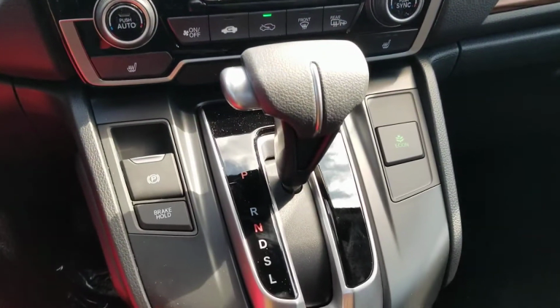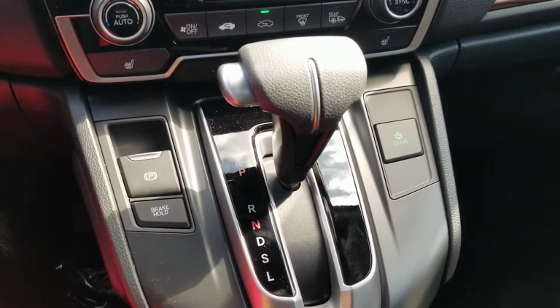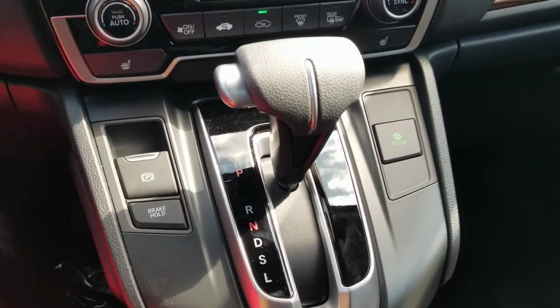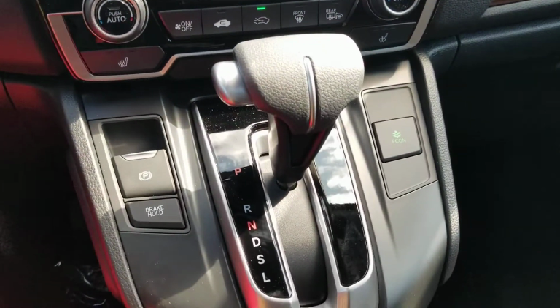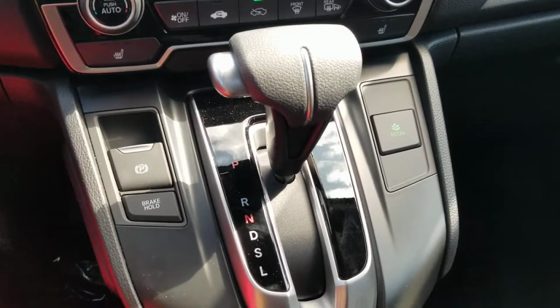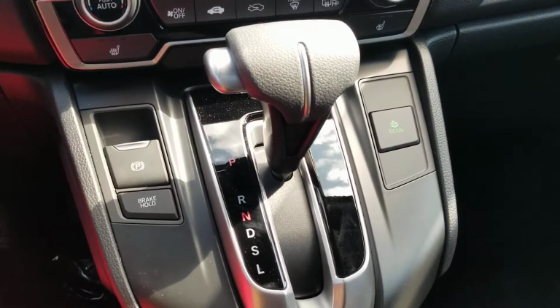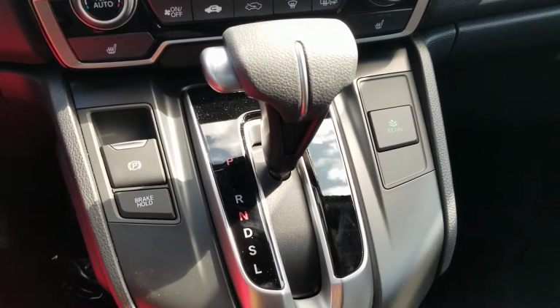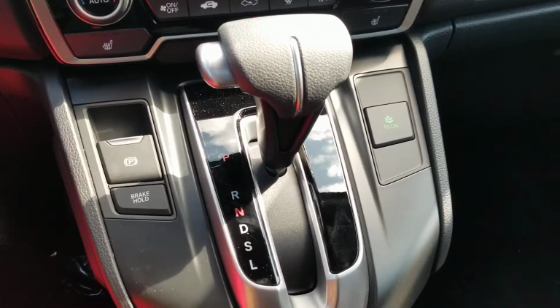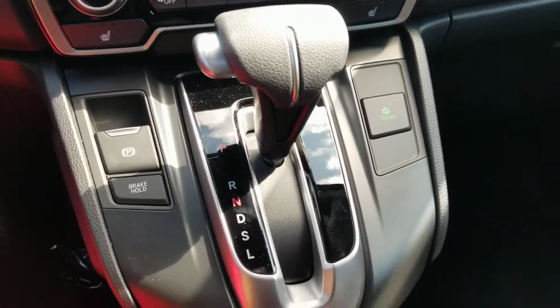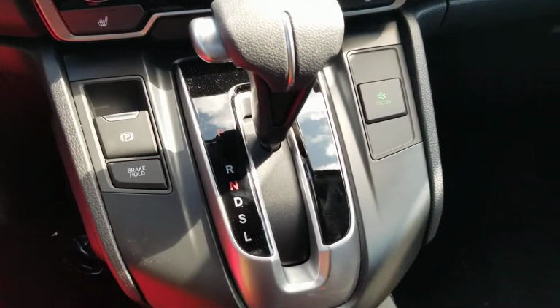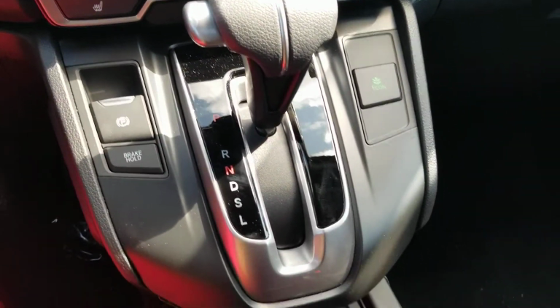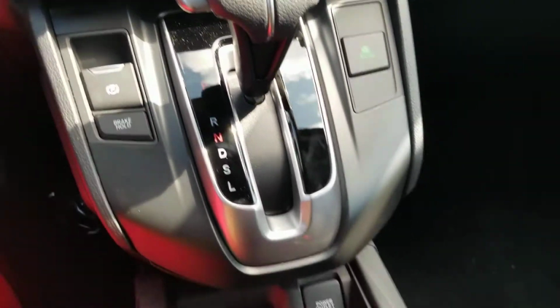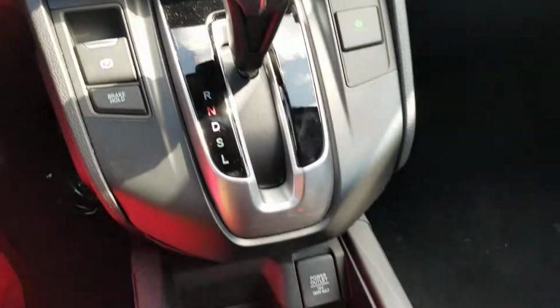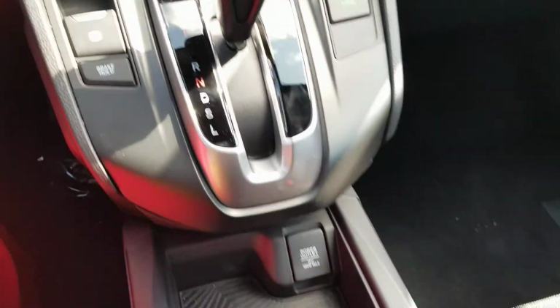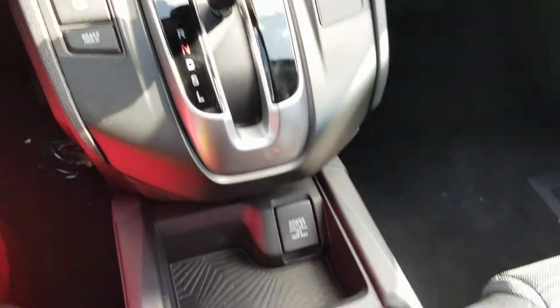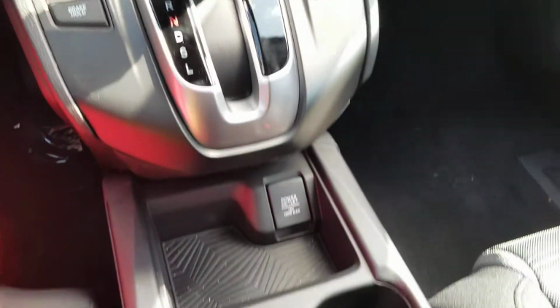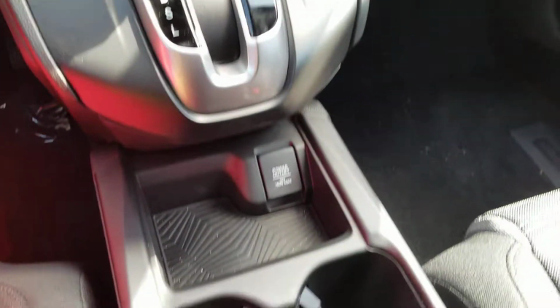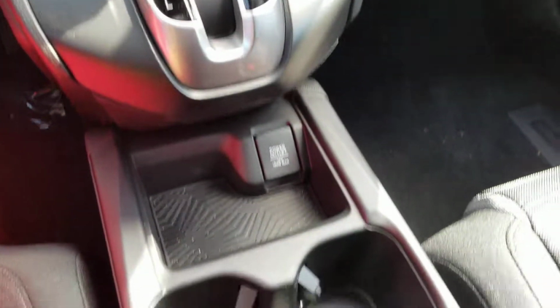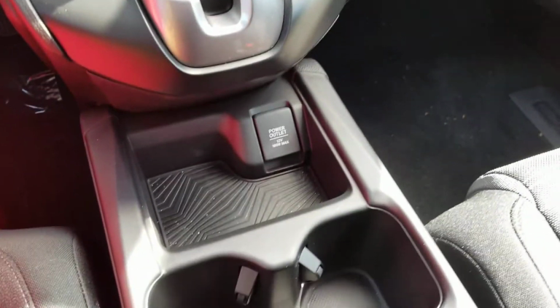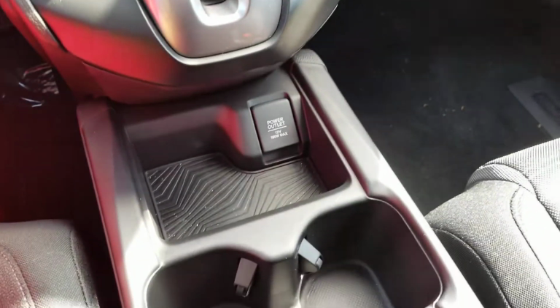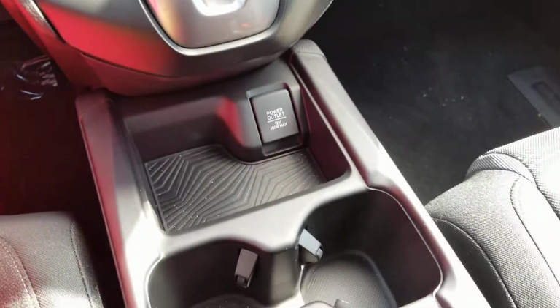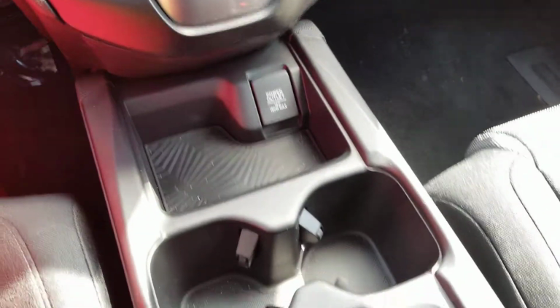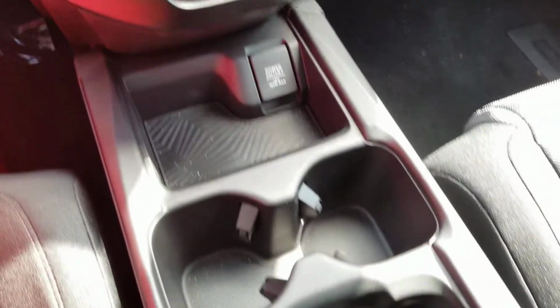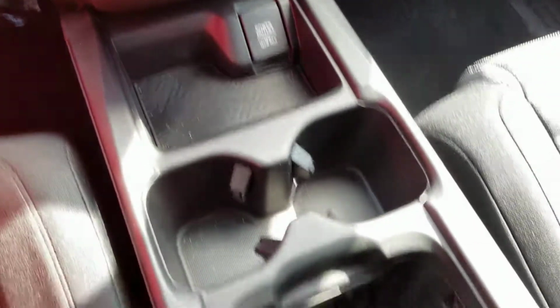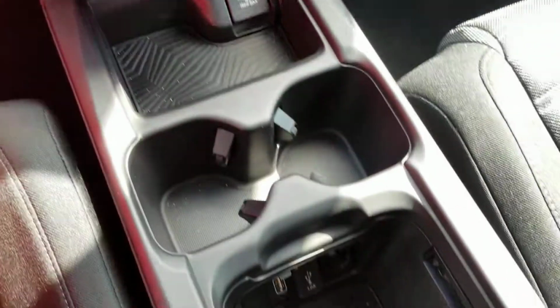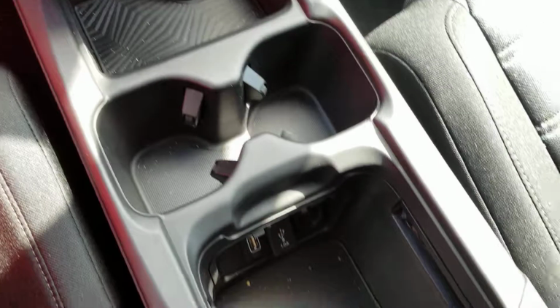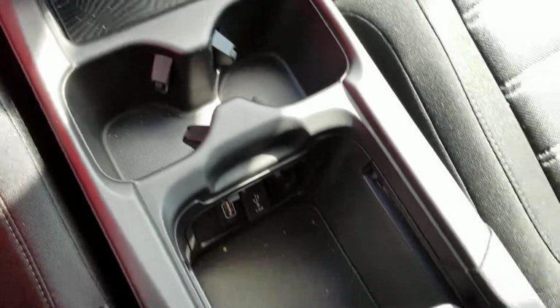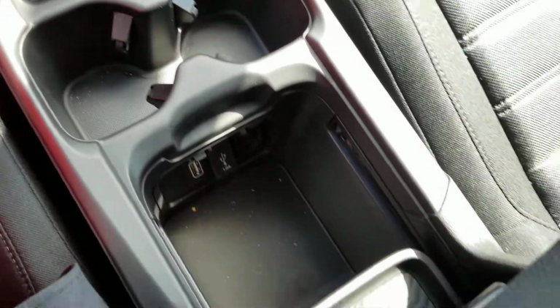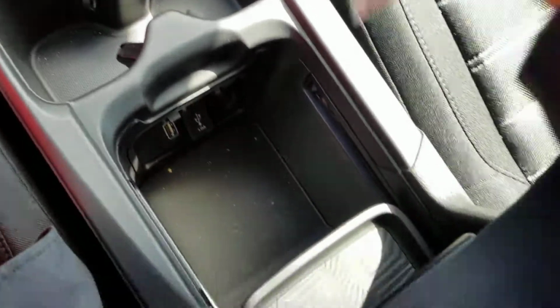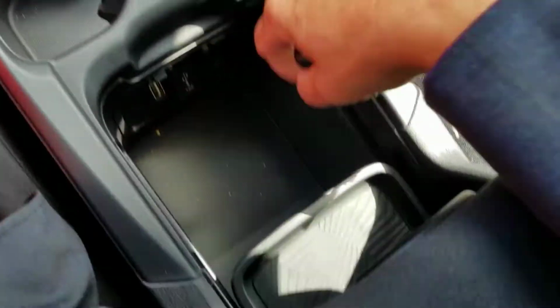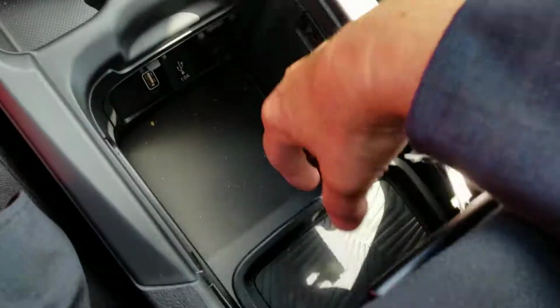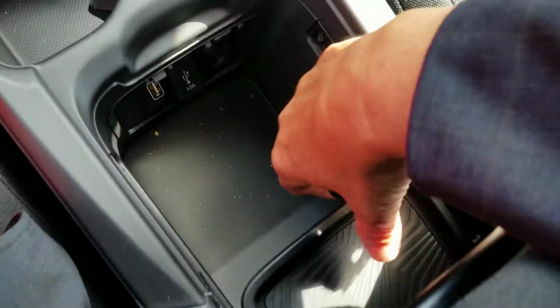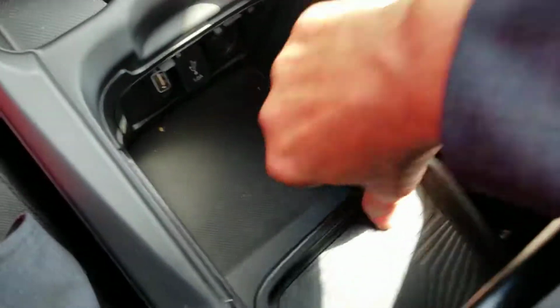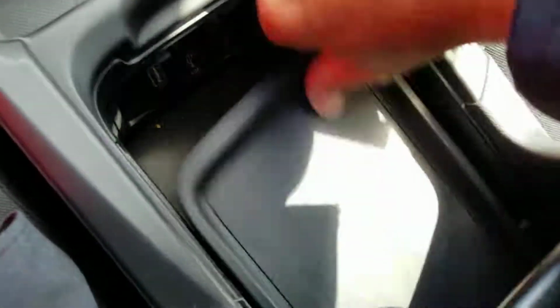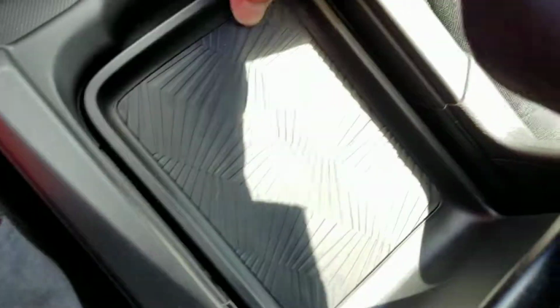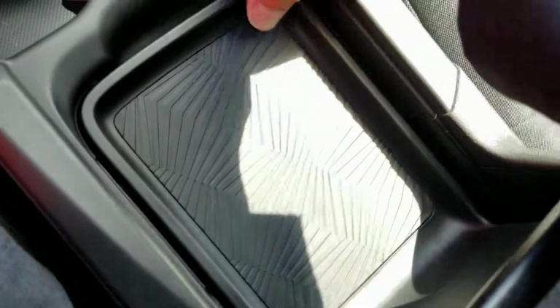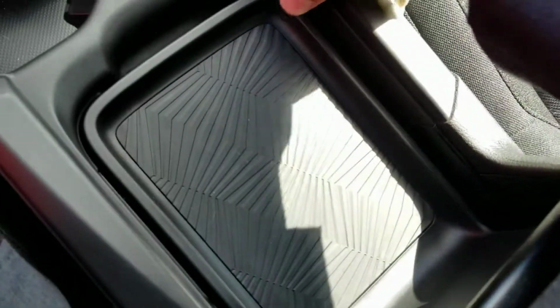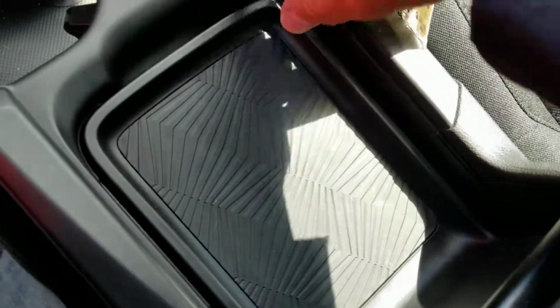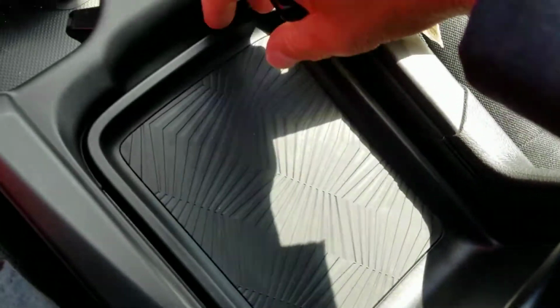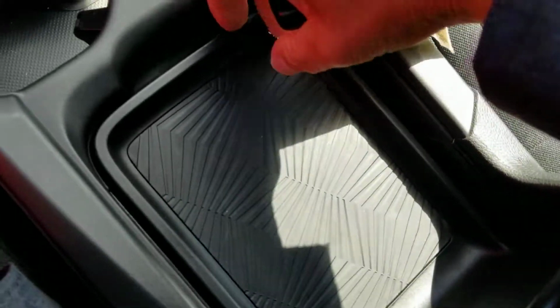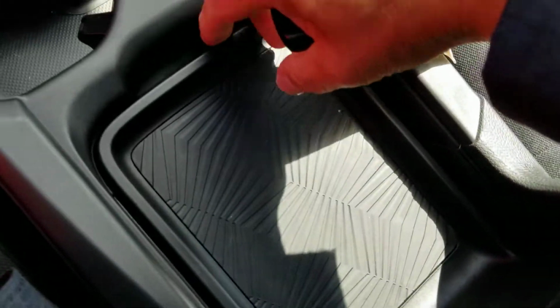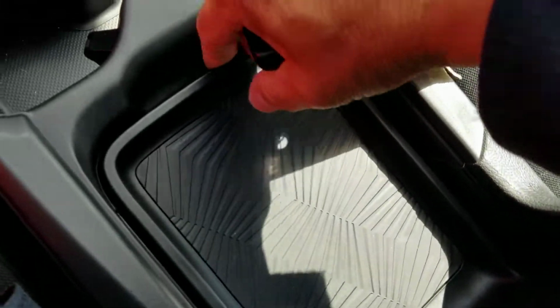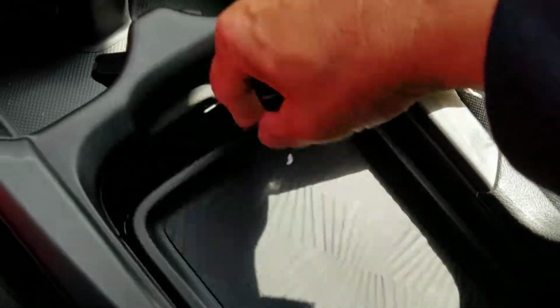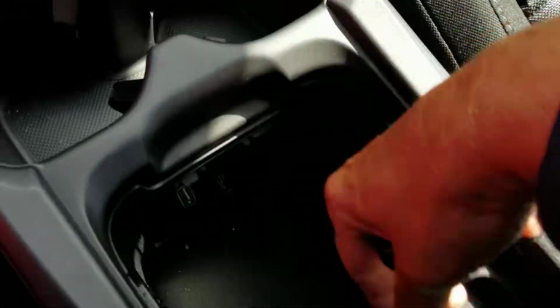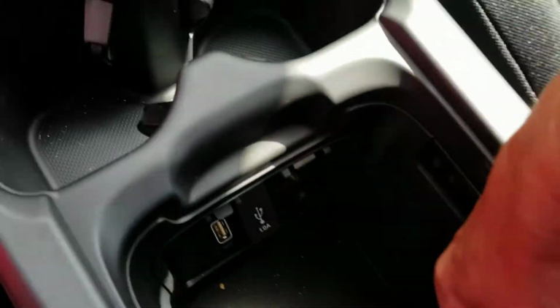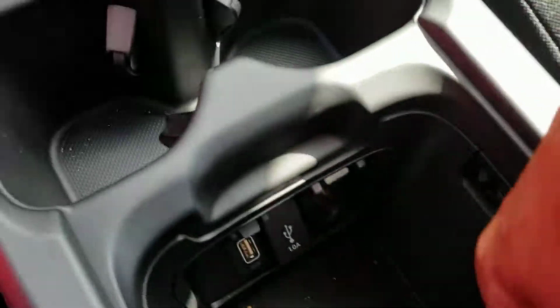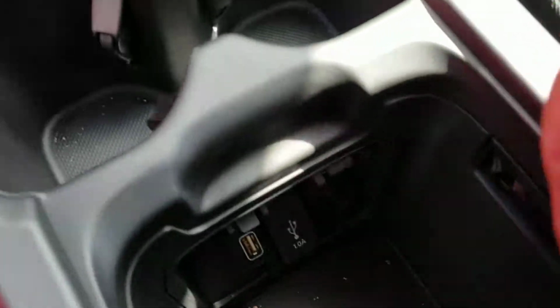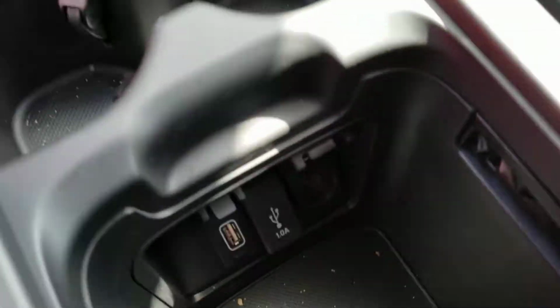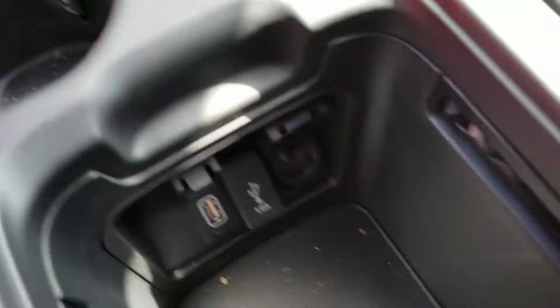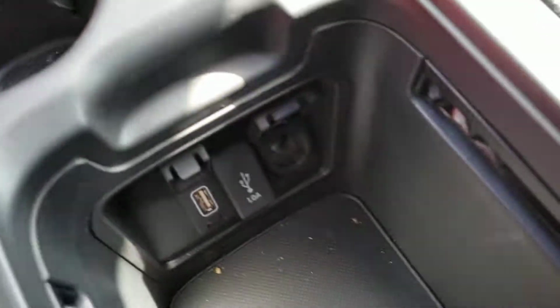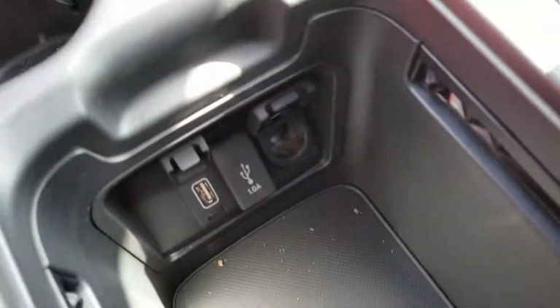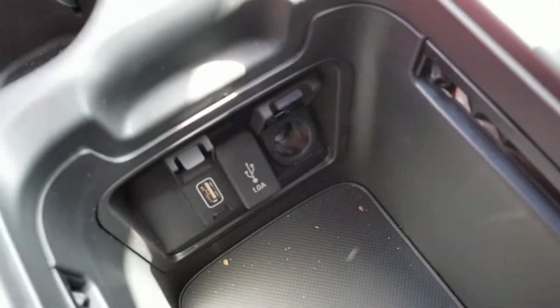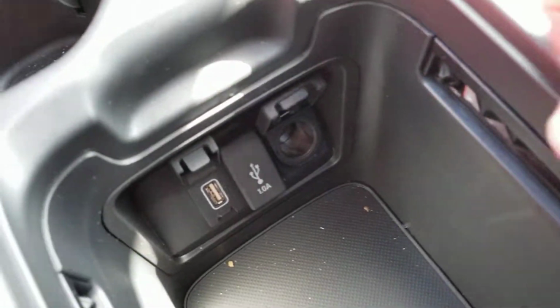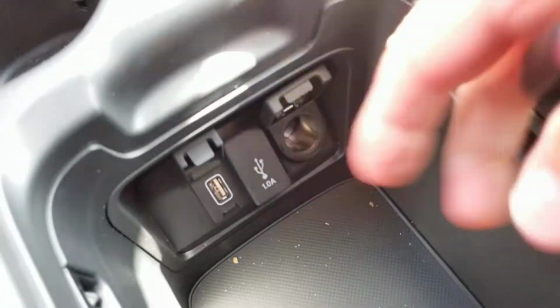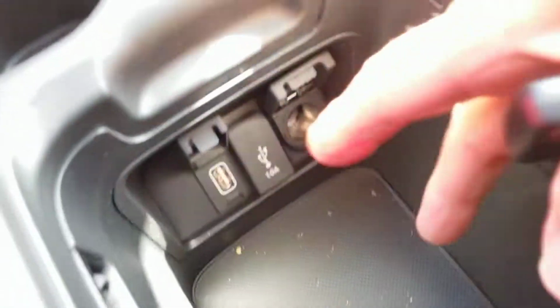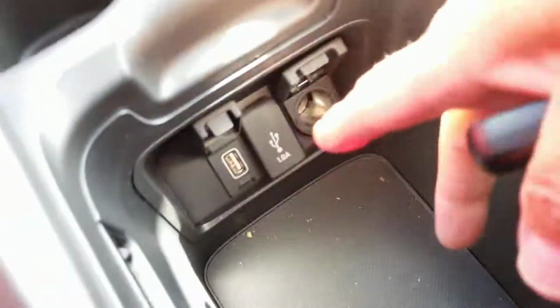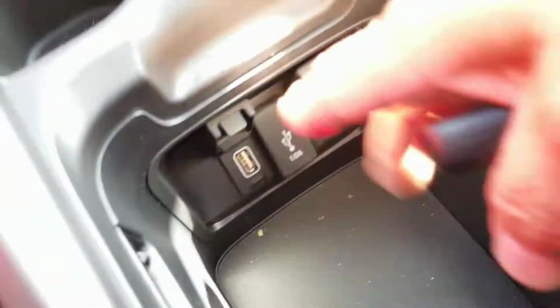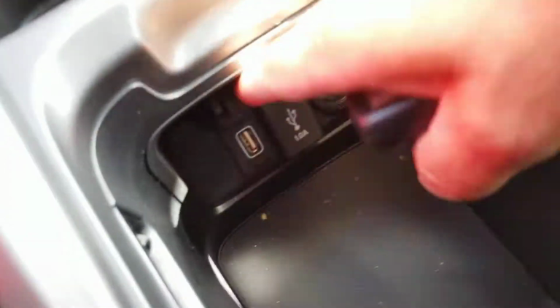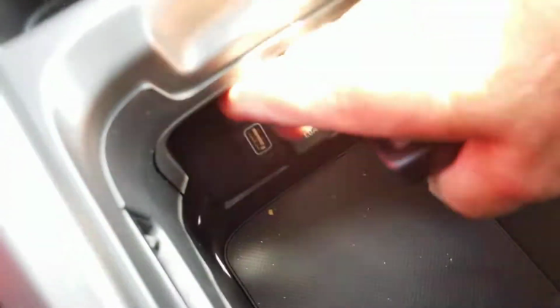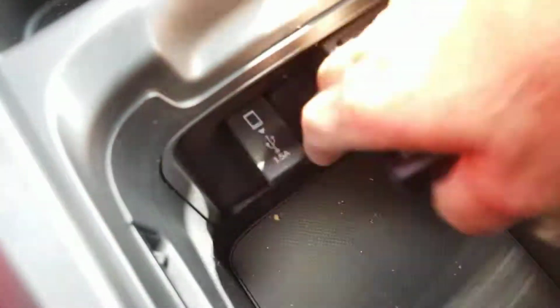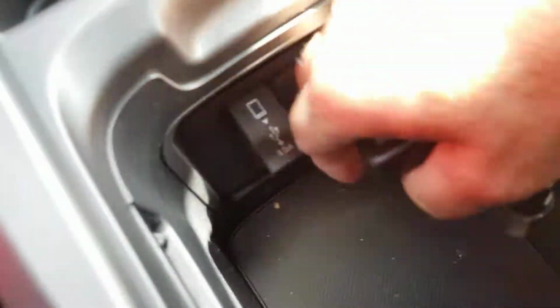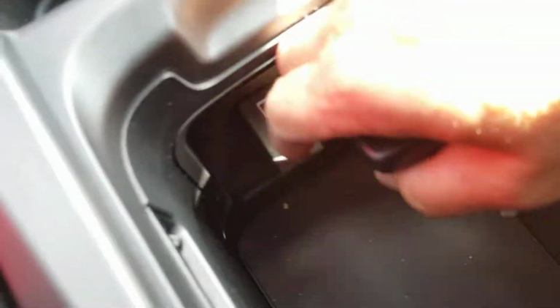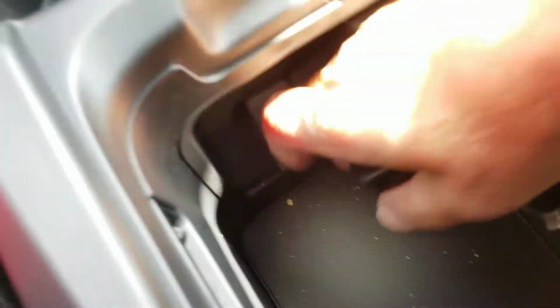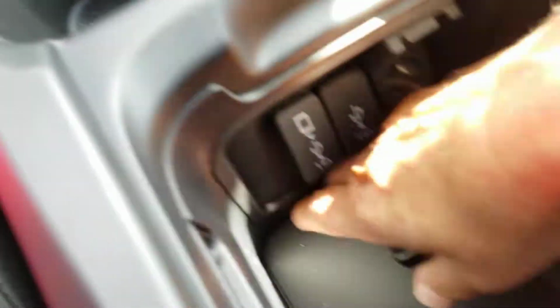Electronic parking brake, brake hold, cup holders, sliding tray, and more USBs down here.